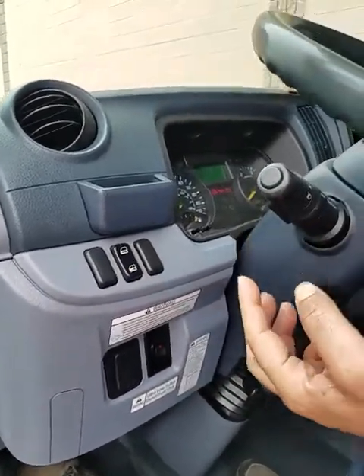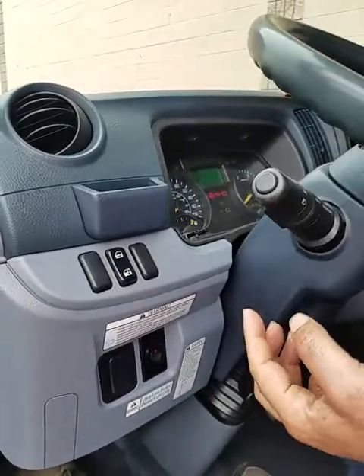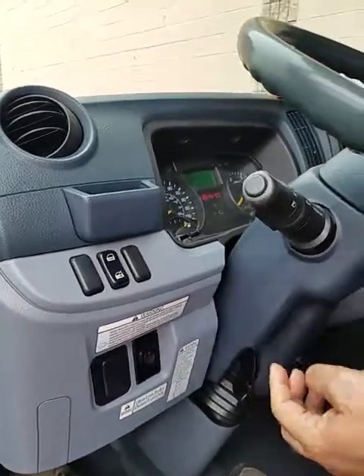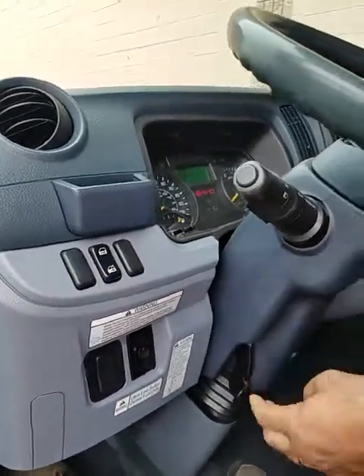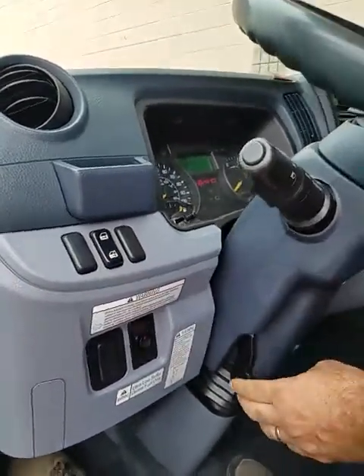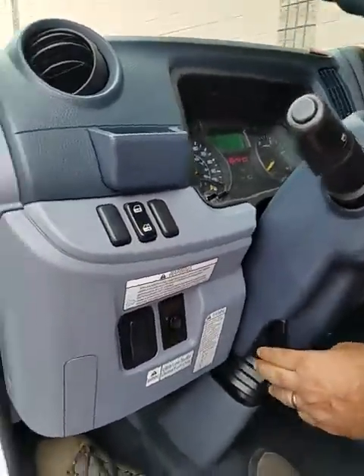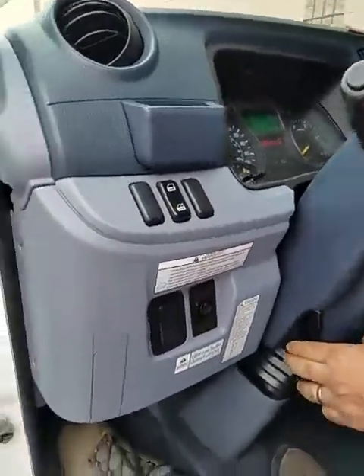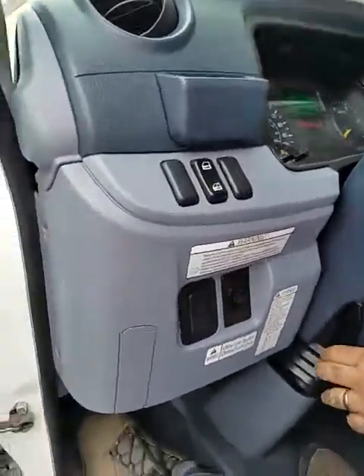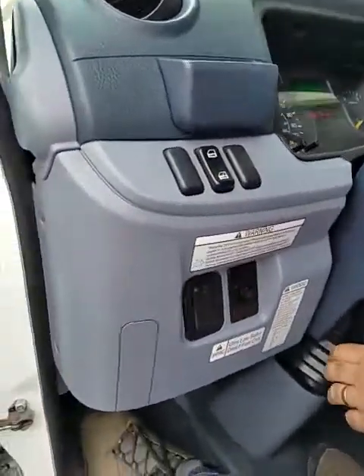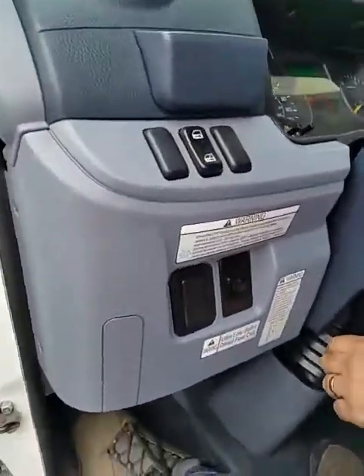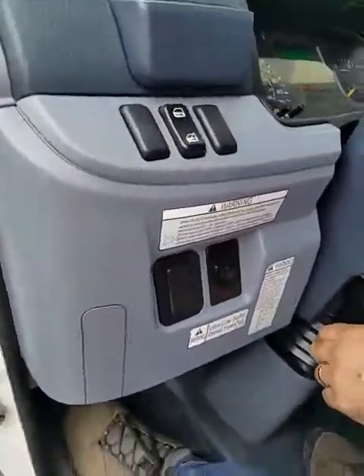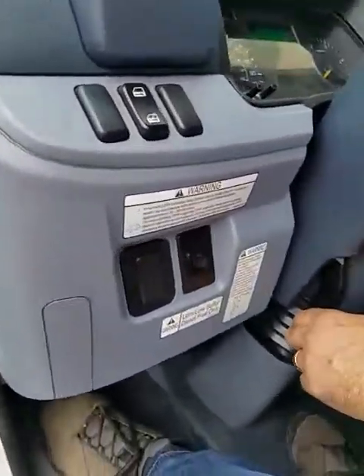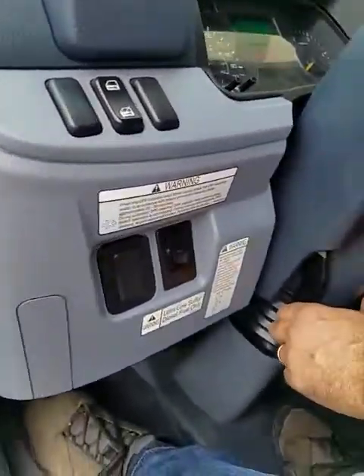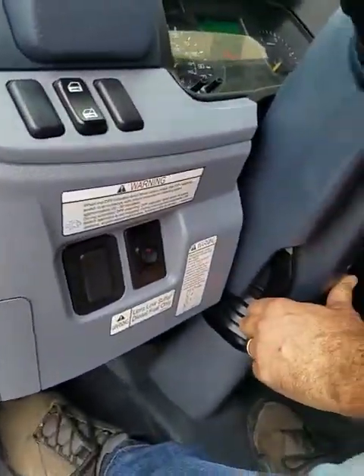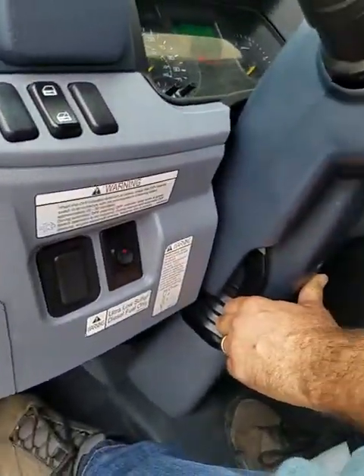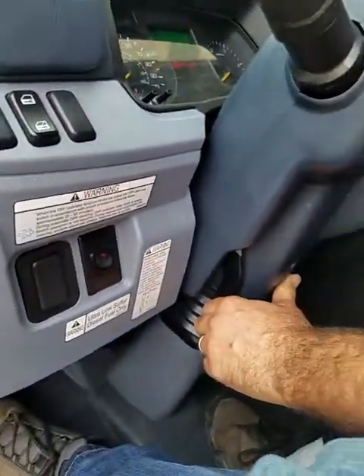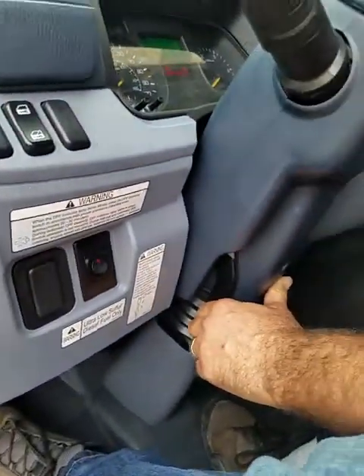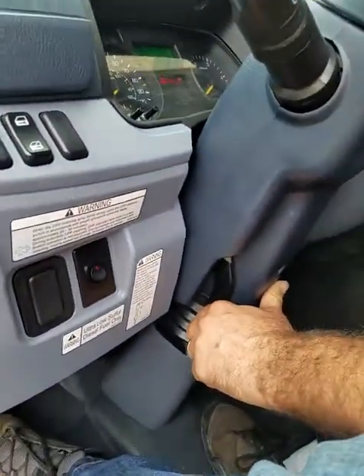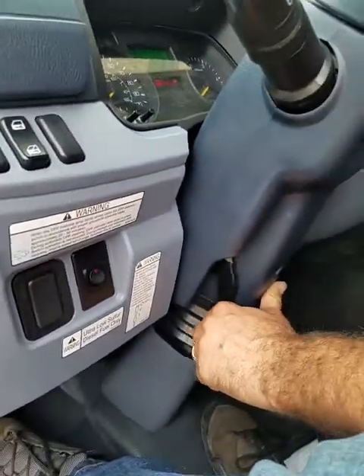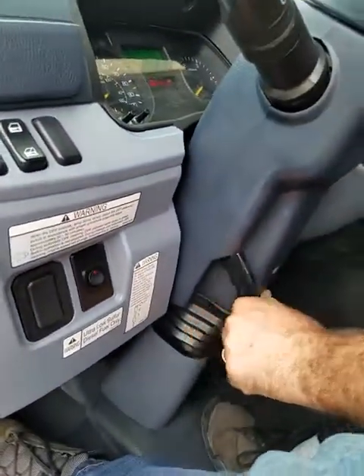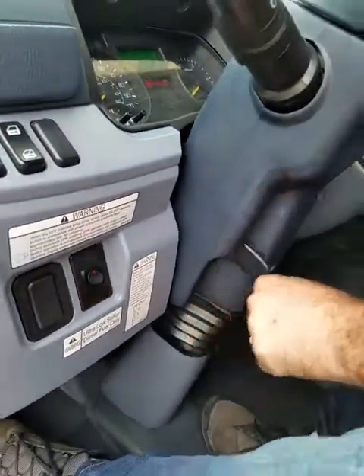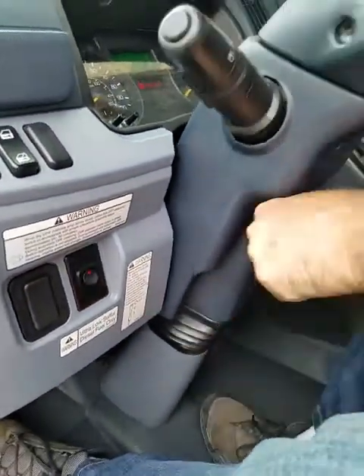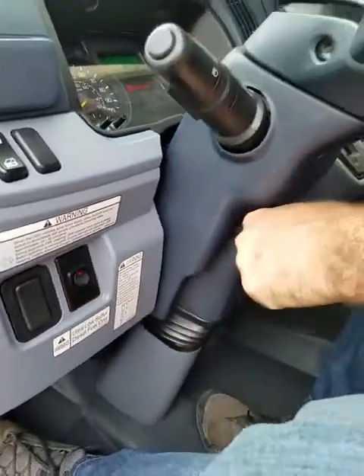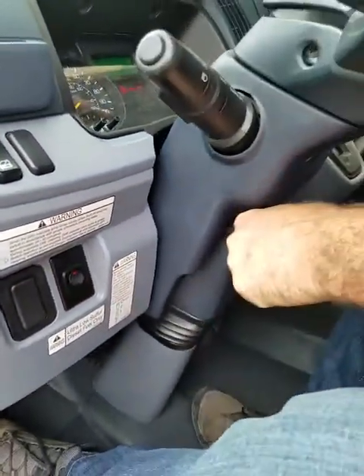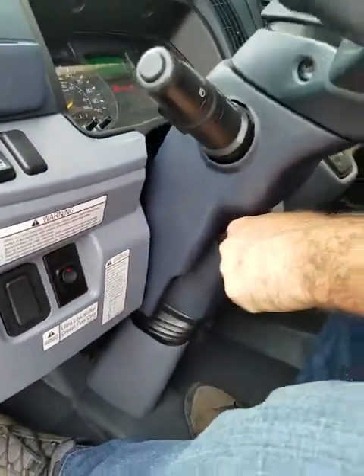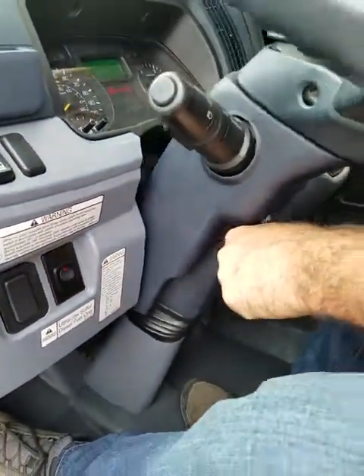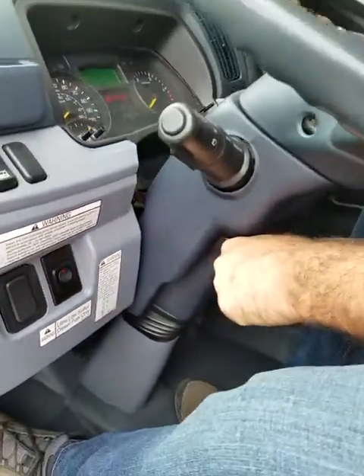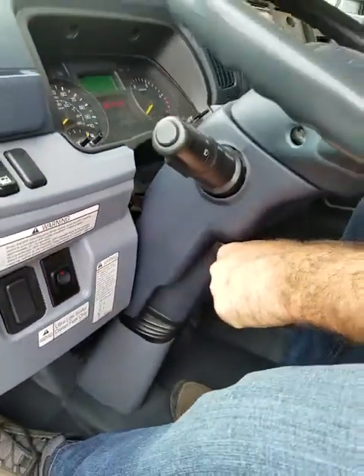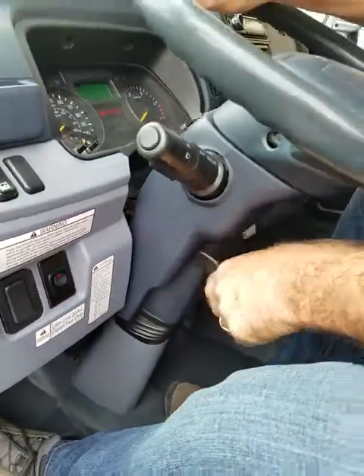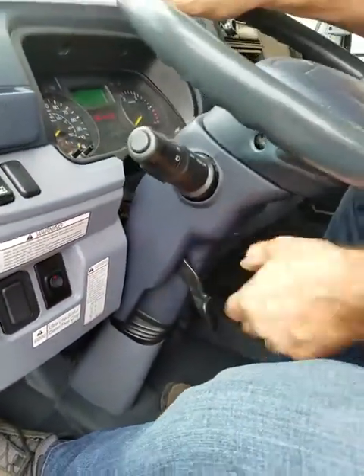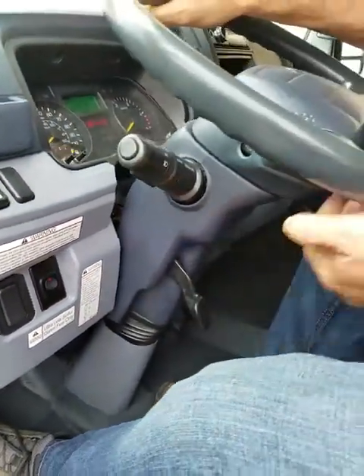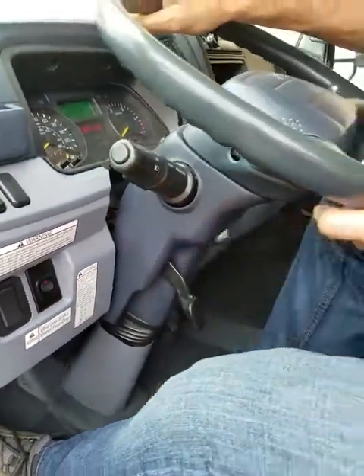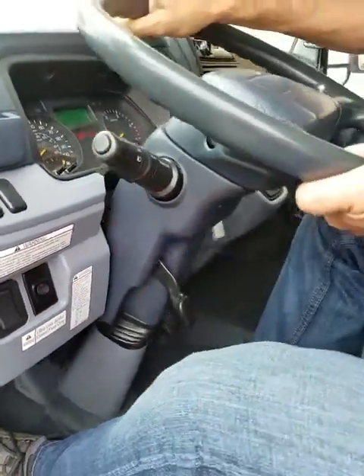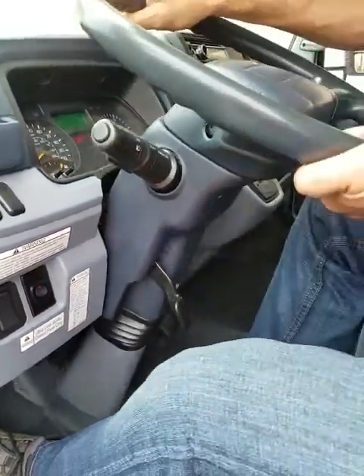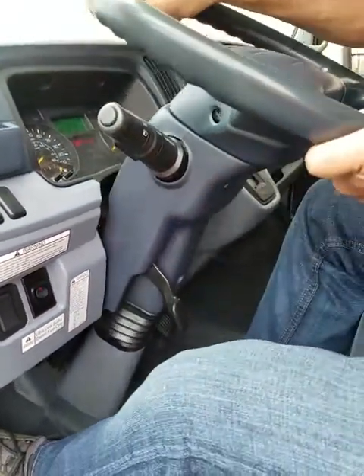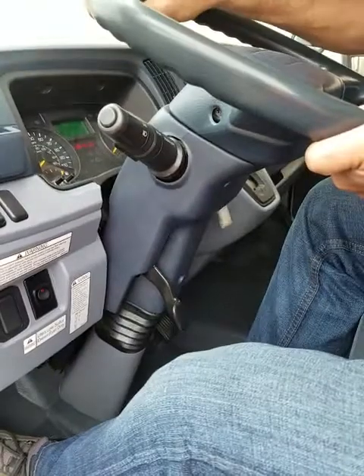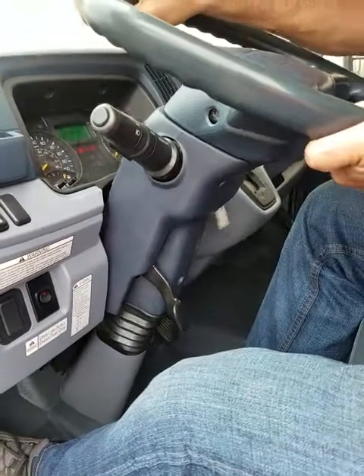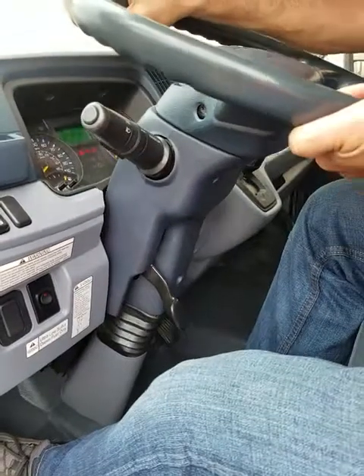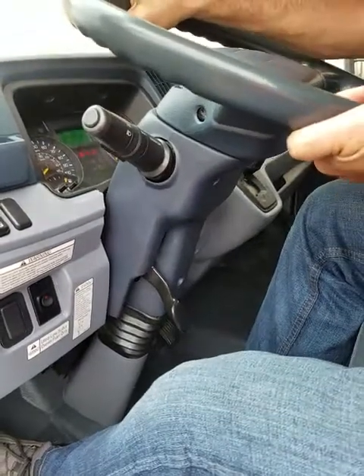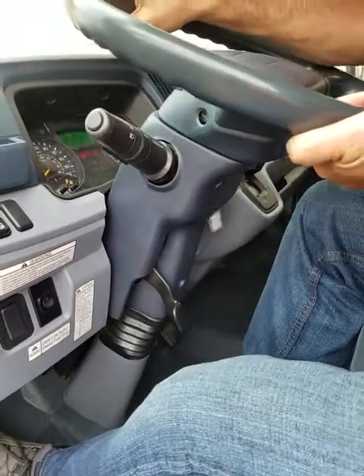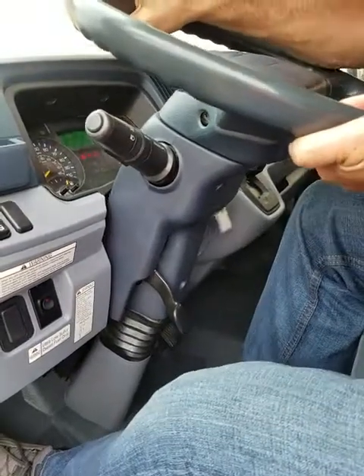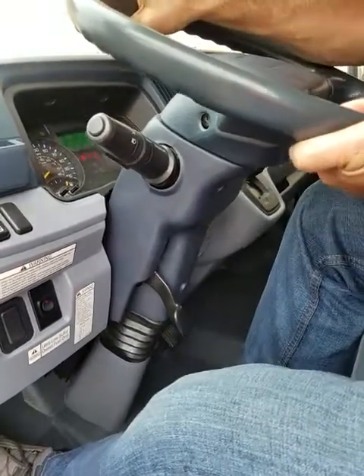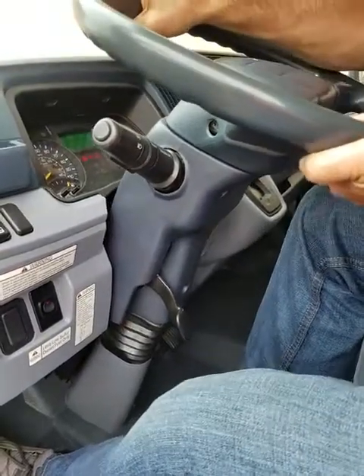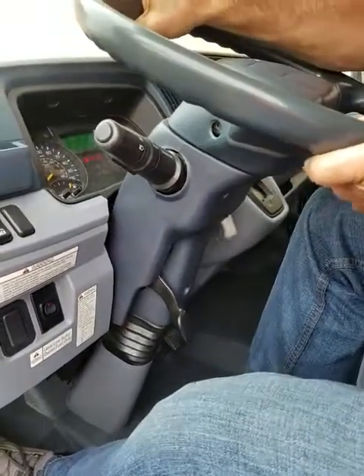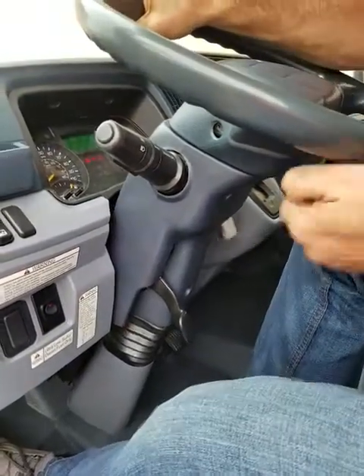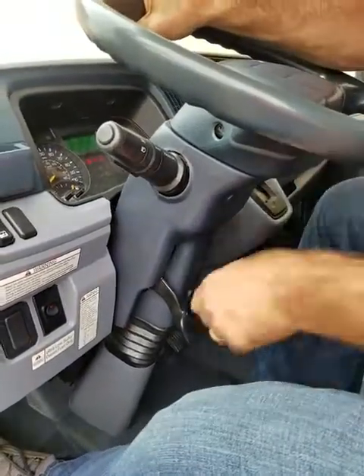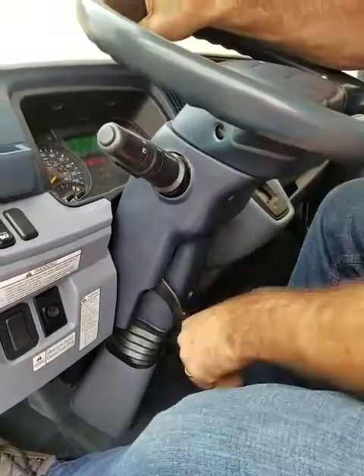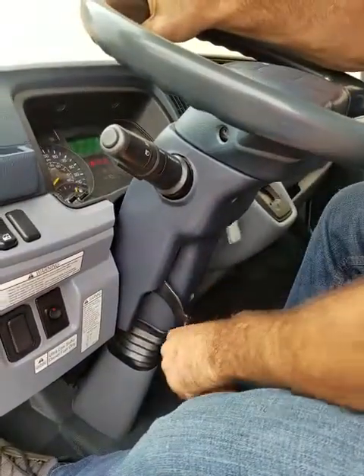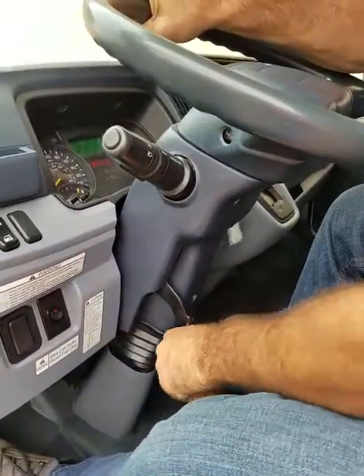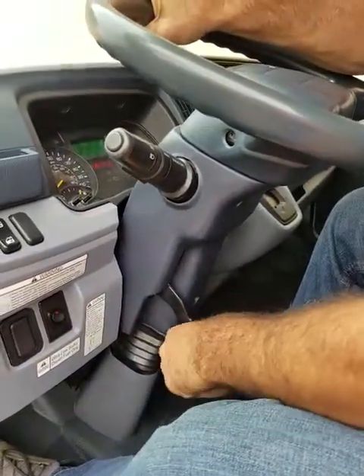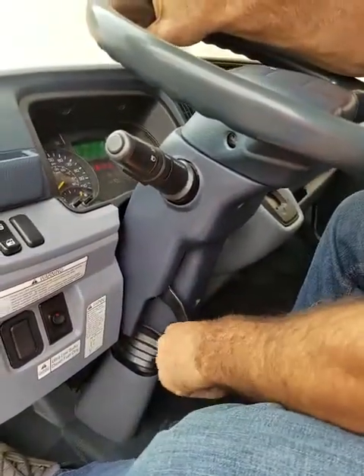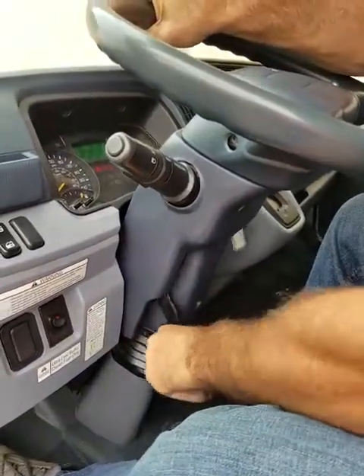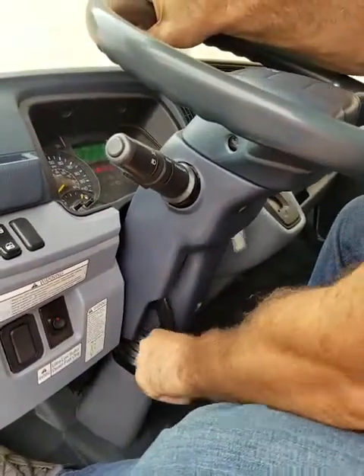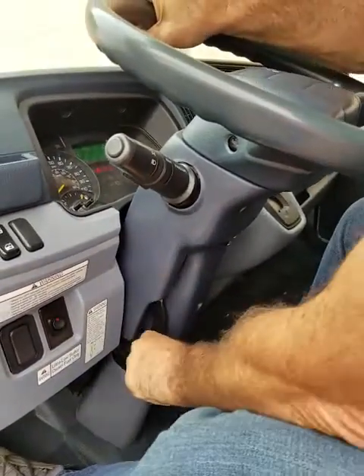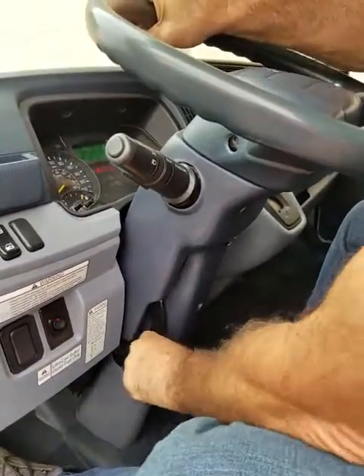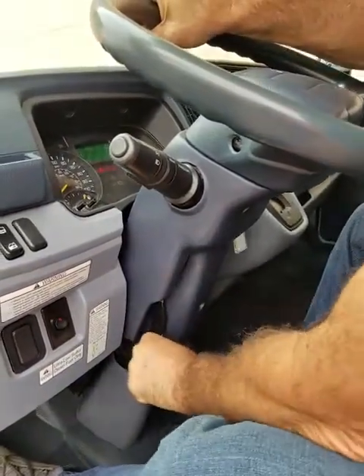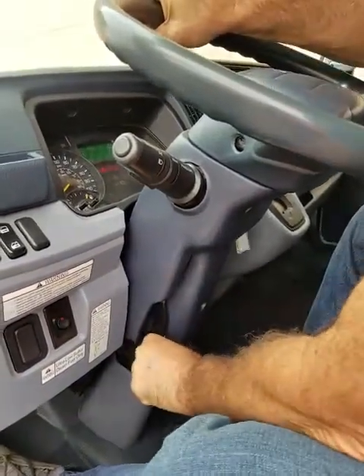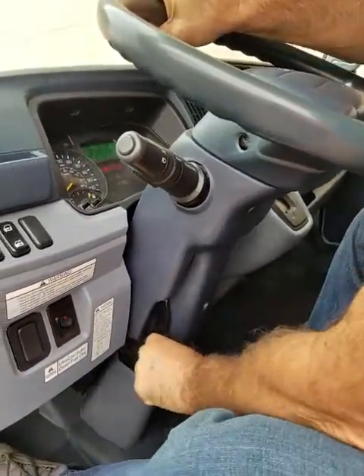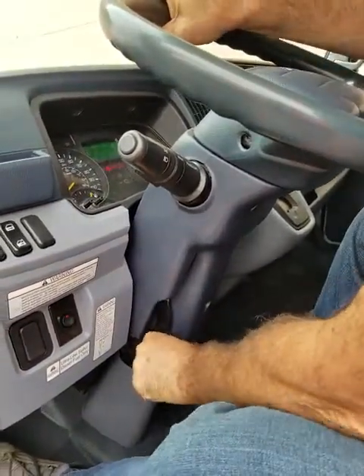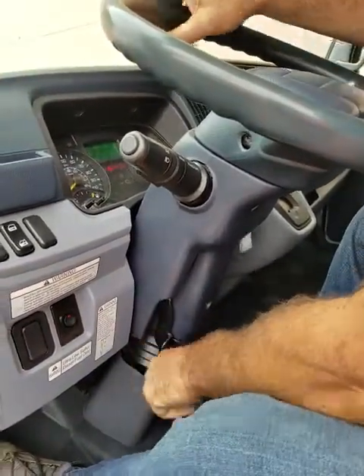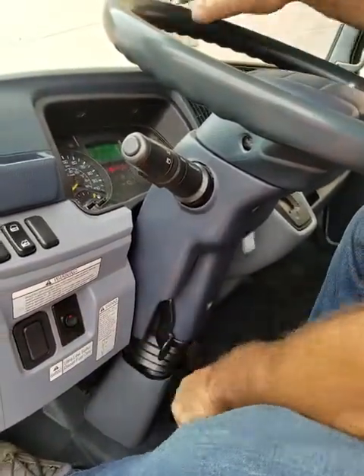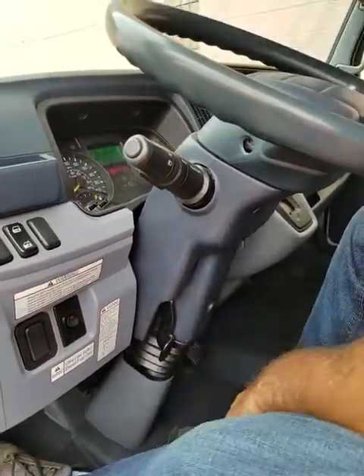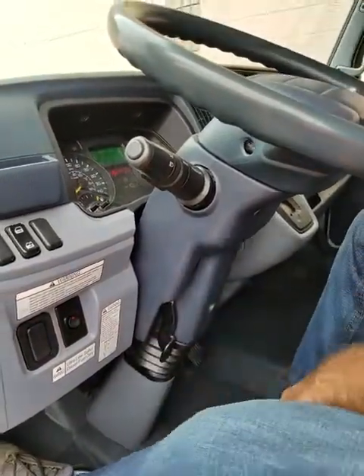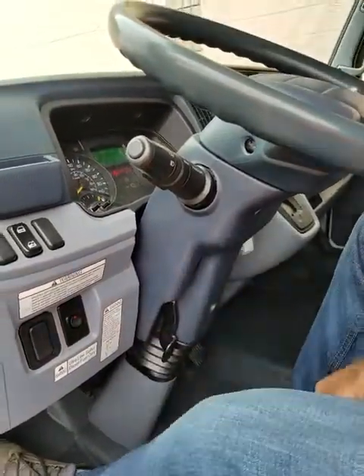This is the adjustment for the steering wheel. You can go up and down, back and forth, and then just lock it back in place.